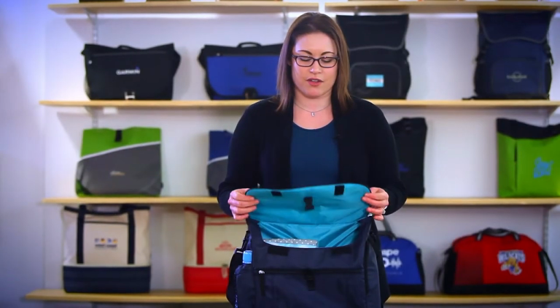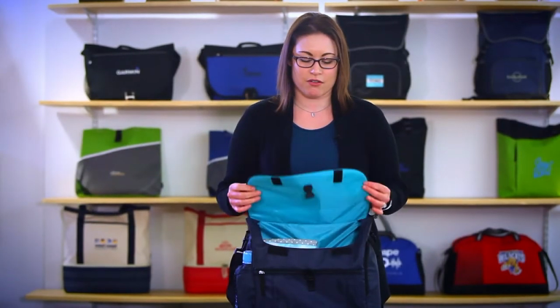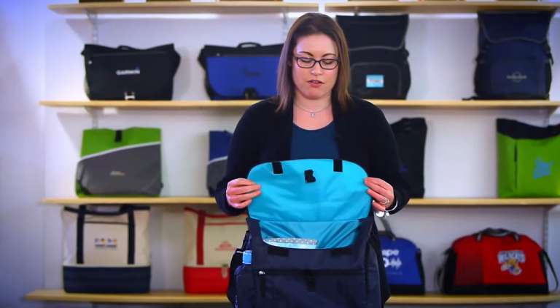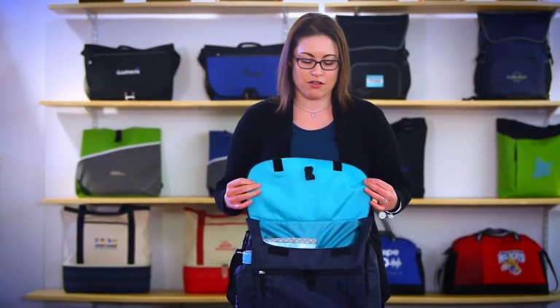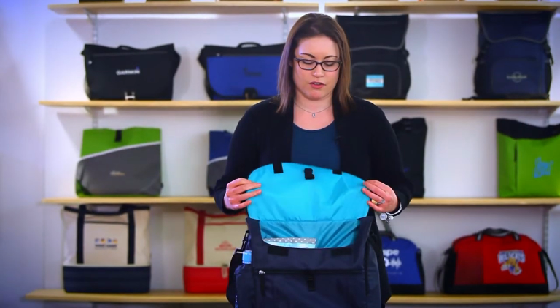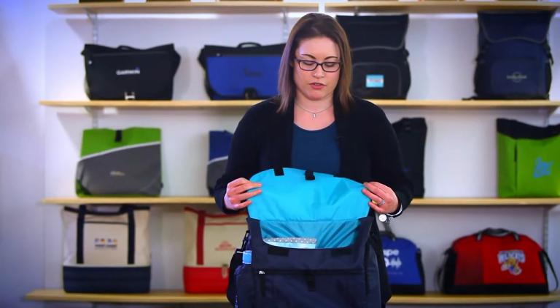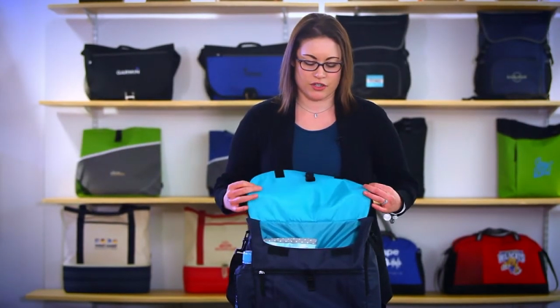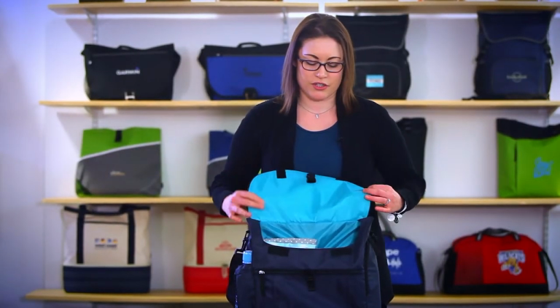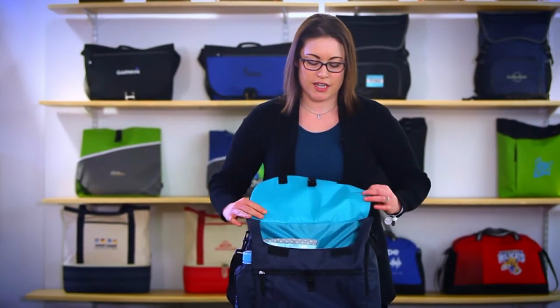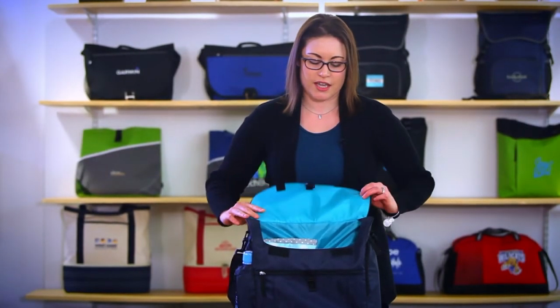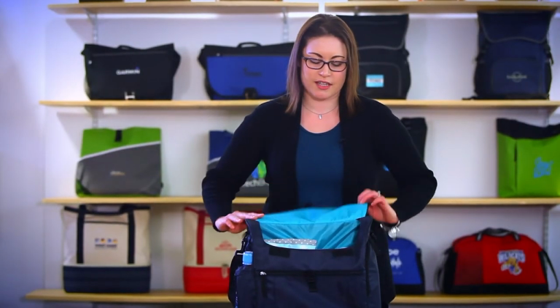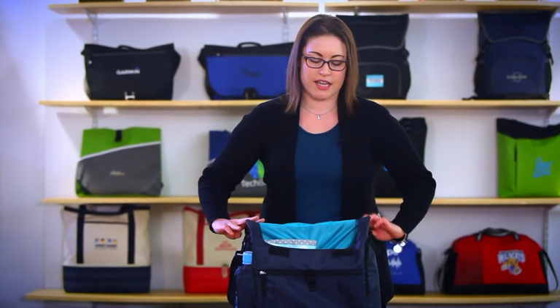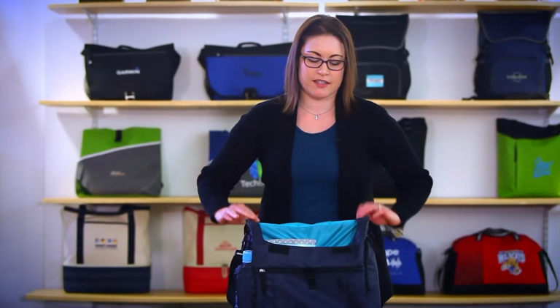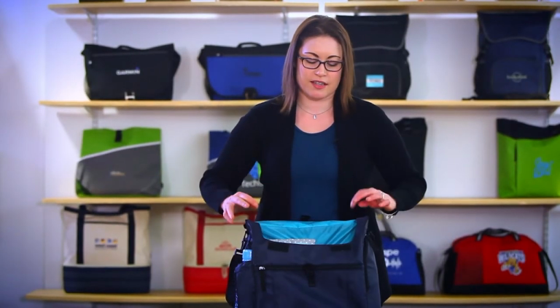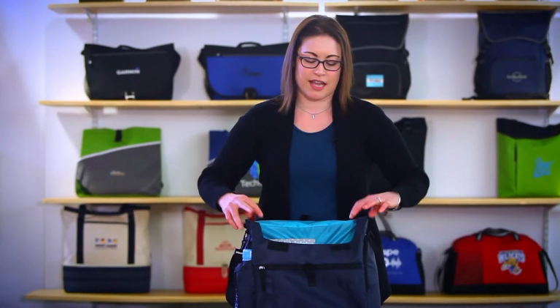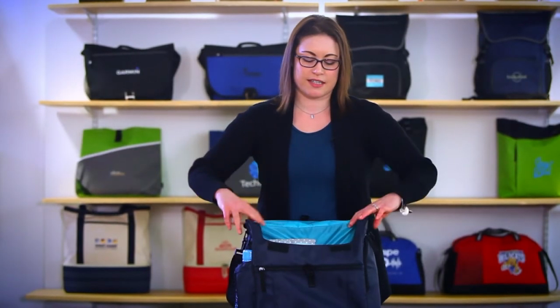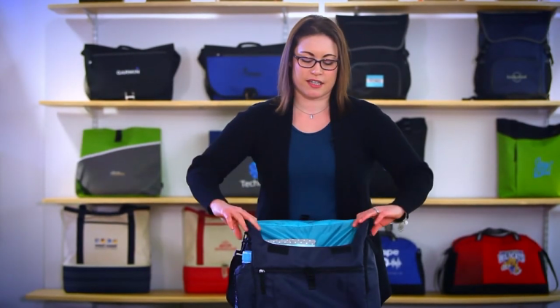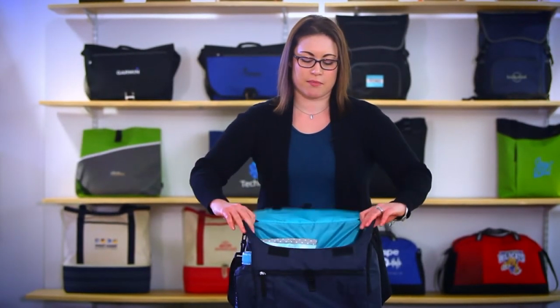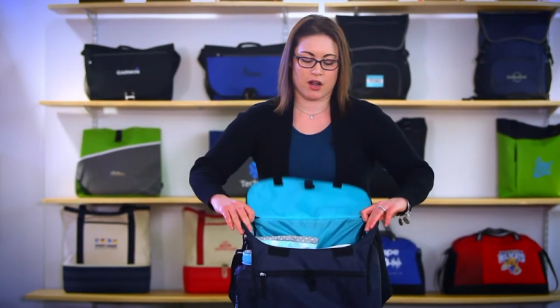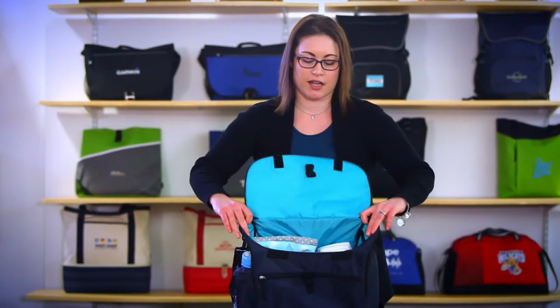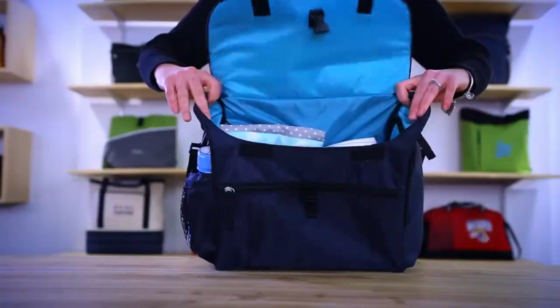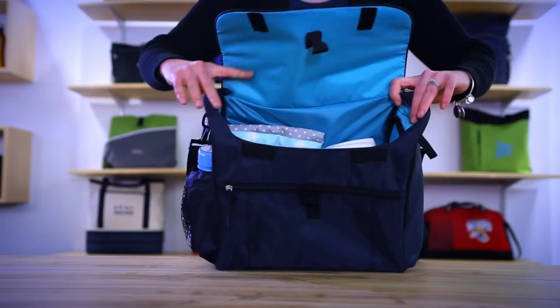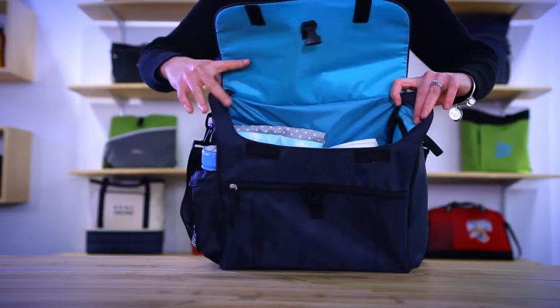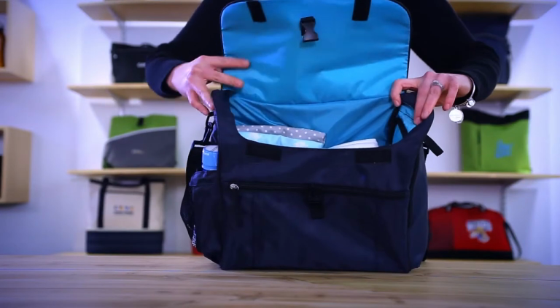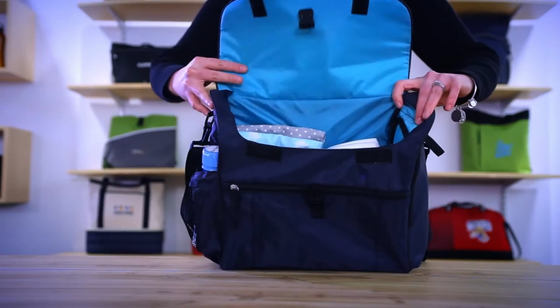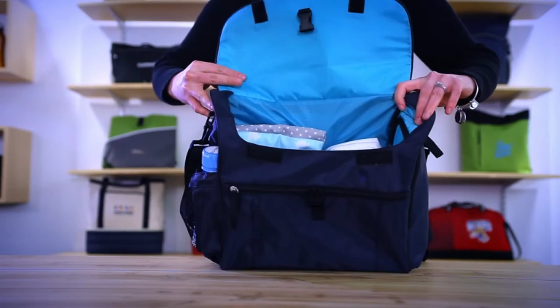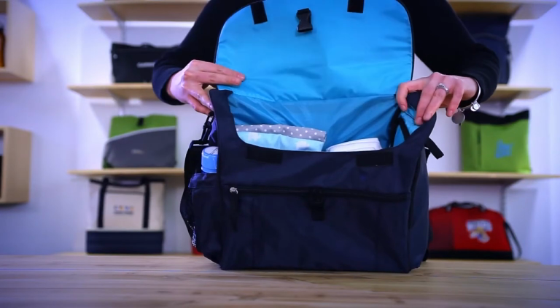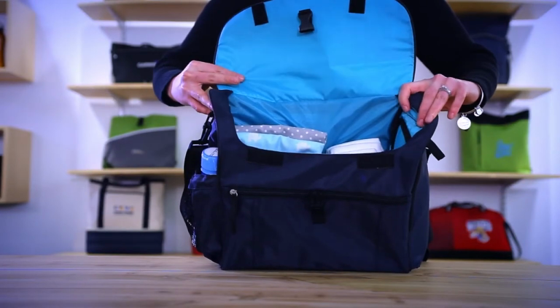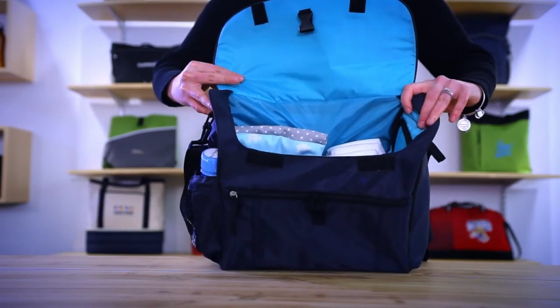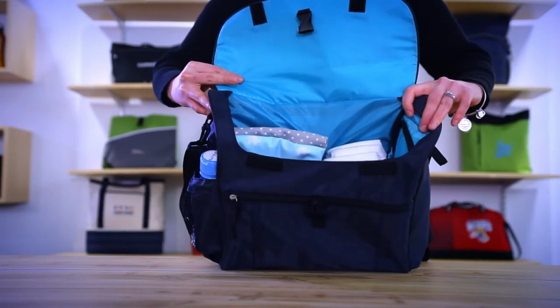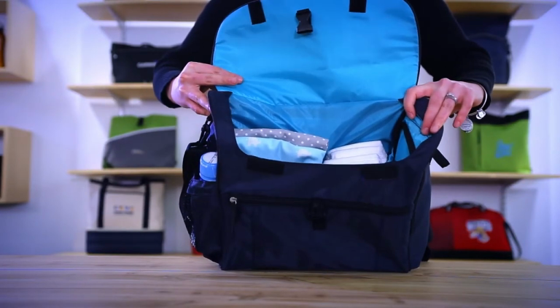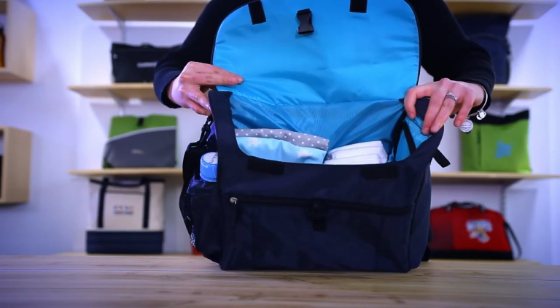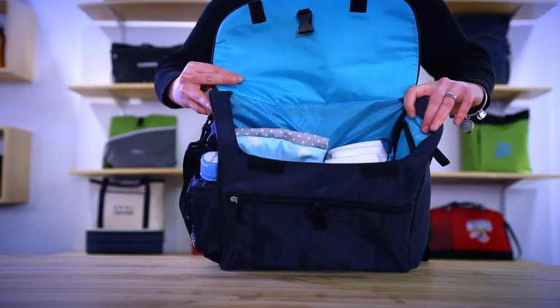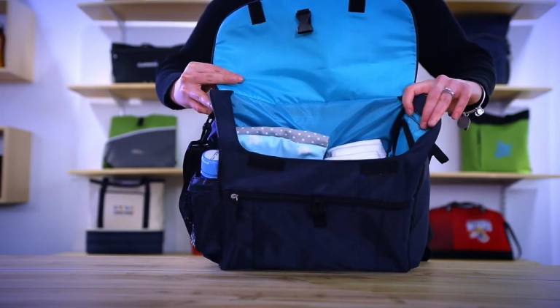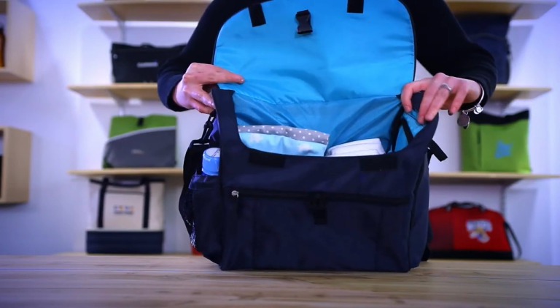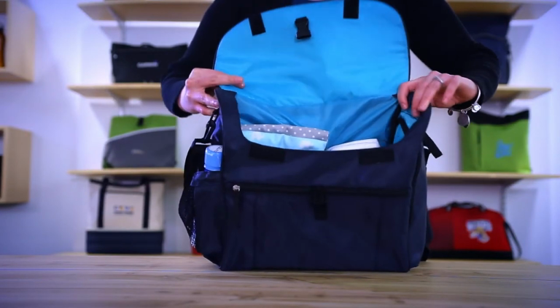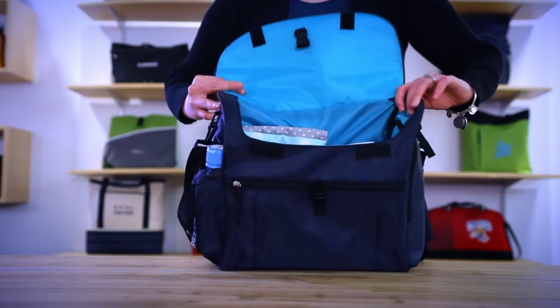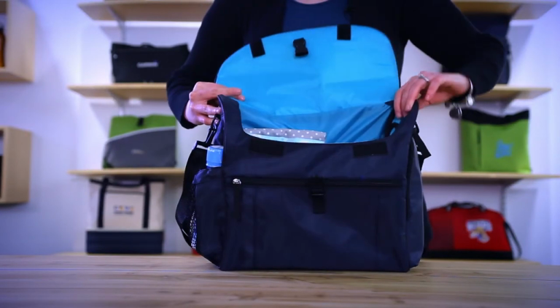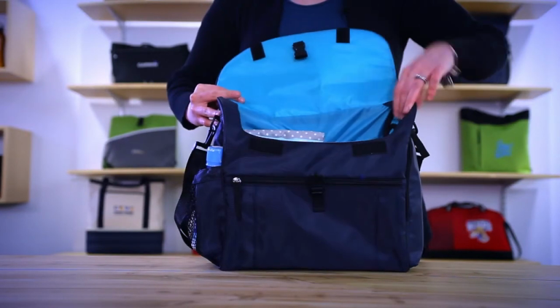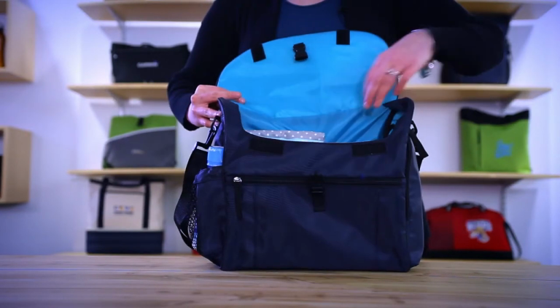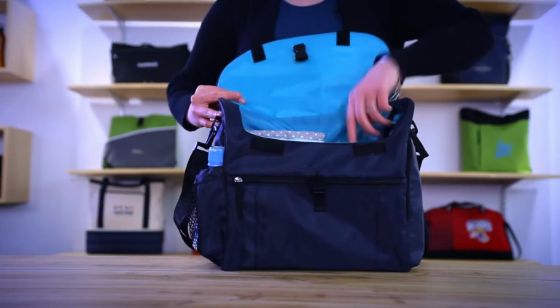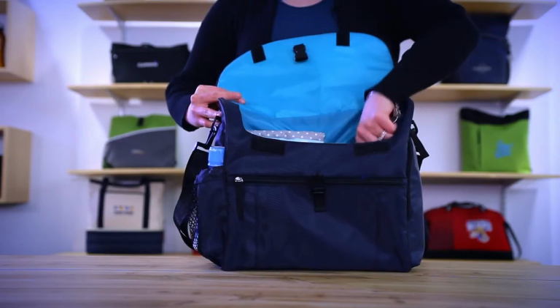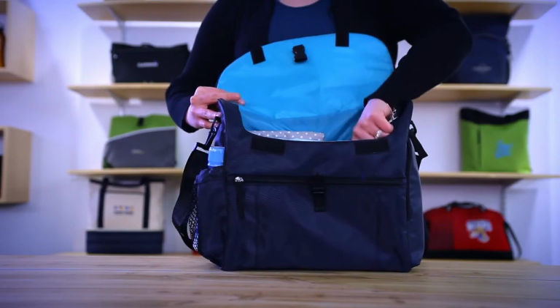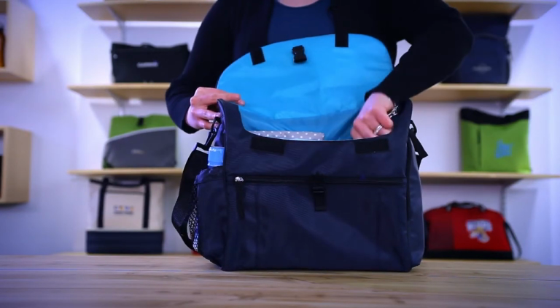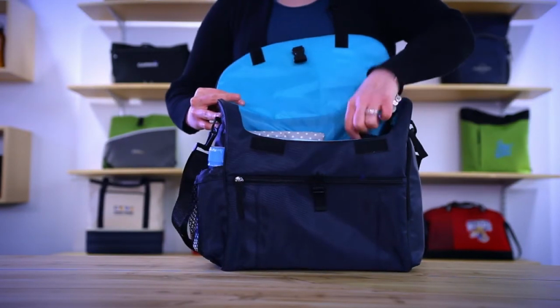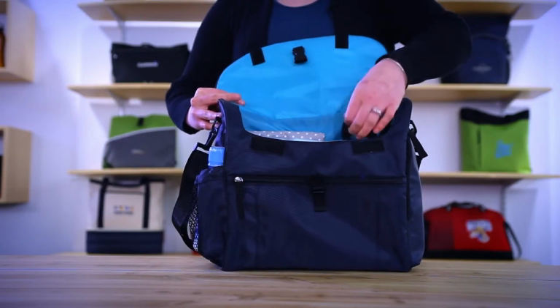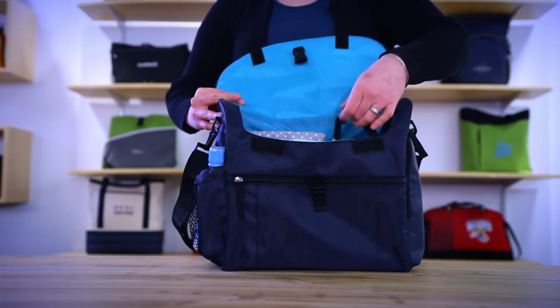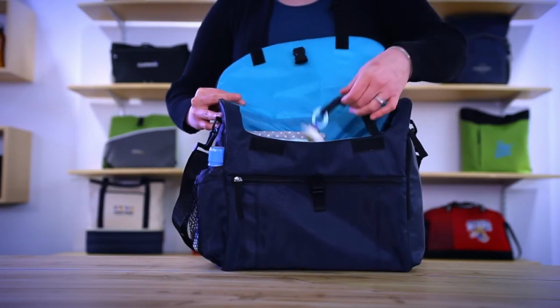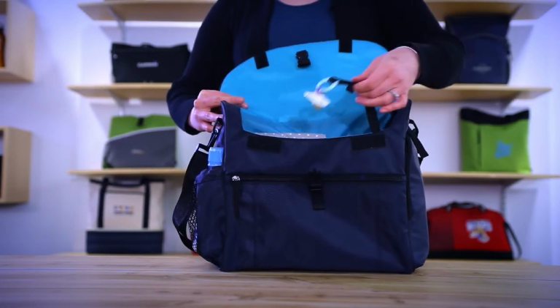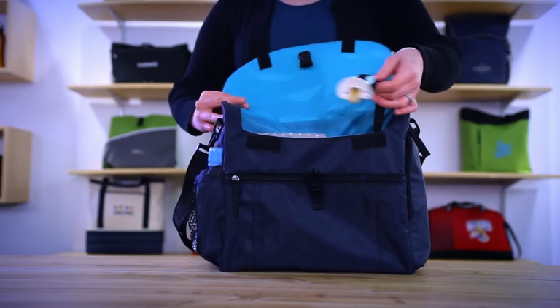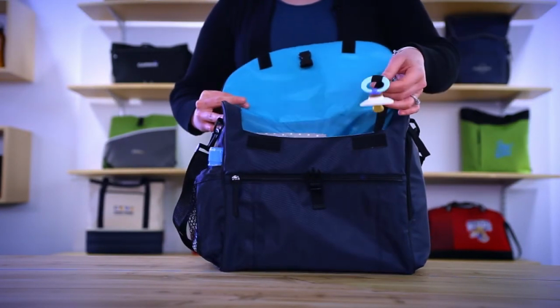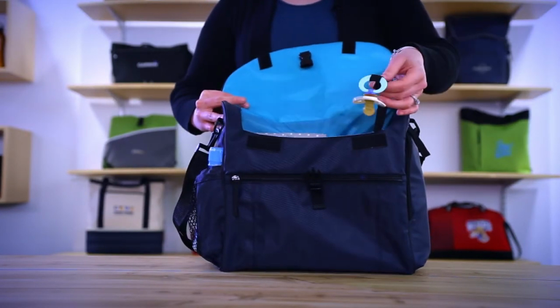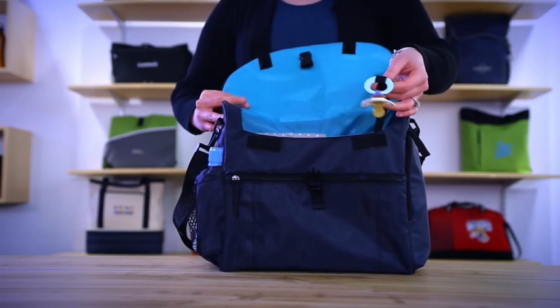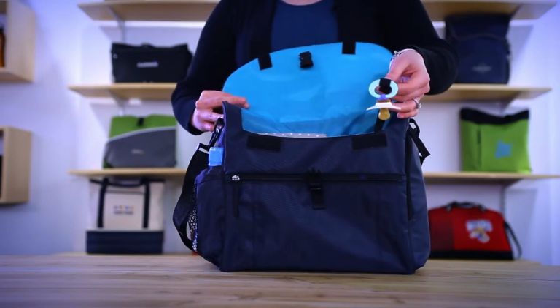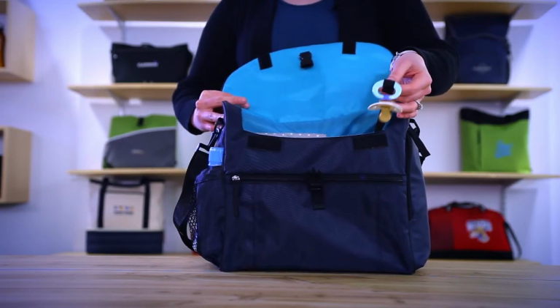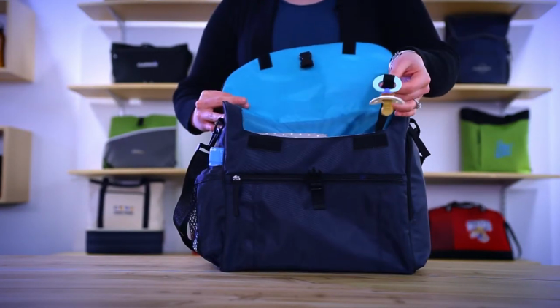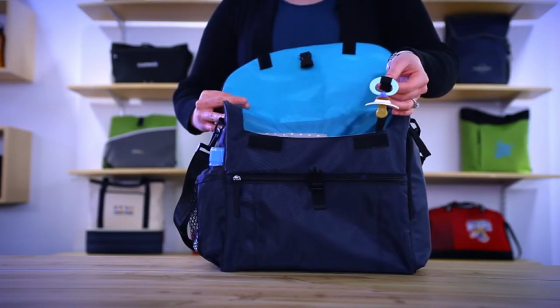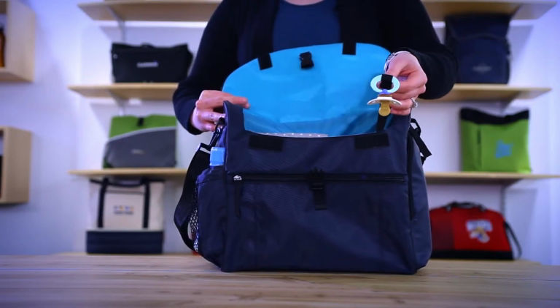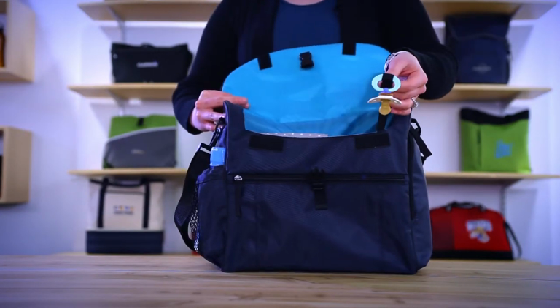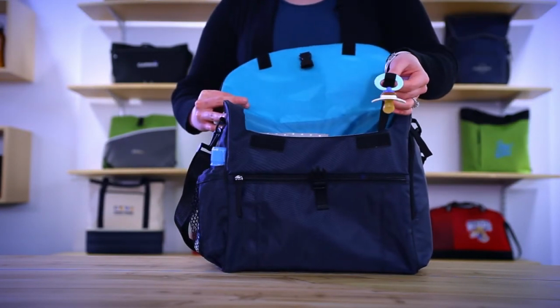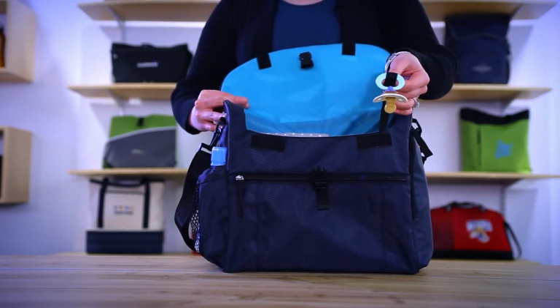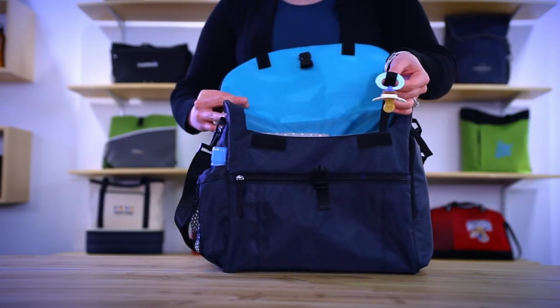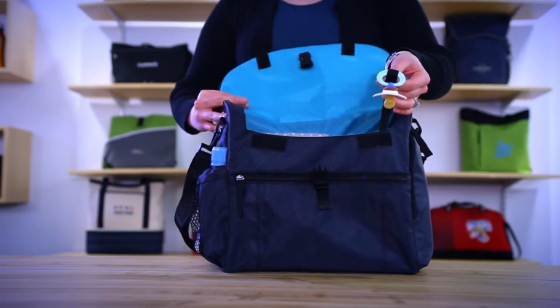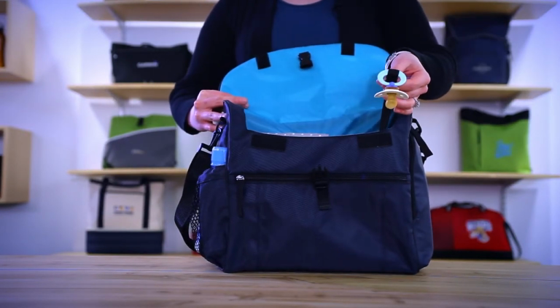The large main compartment with buckle and velcro closures contains elastic pockets, great for organization, as well as a loop carrying strap for a pacifier.